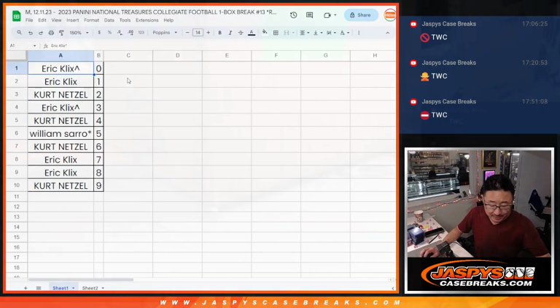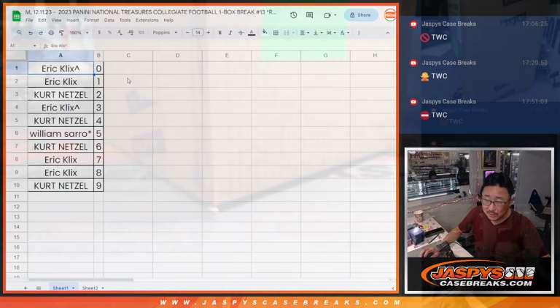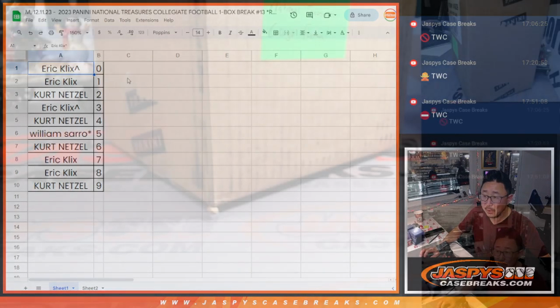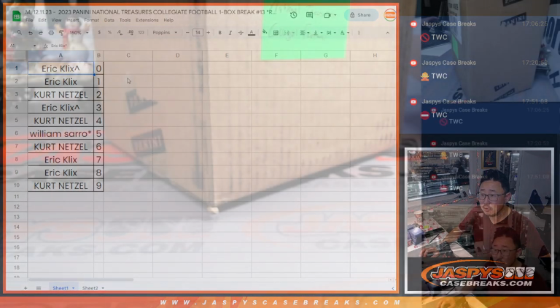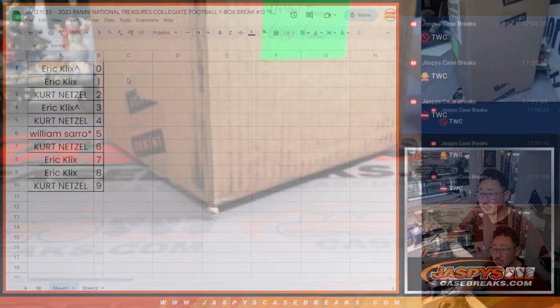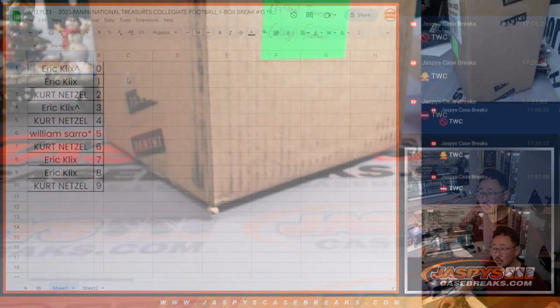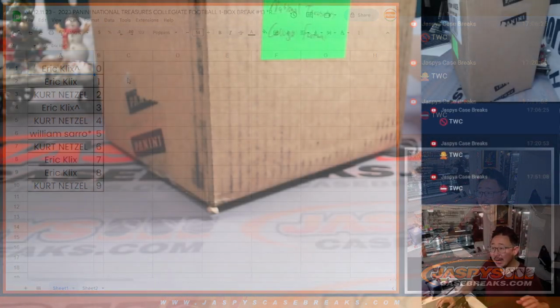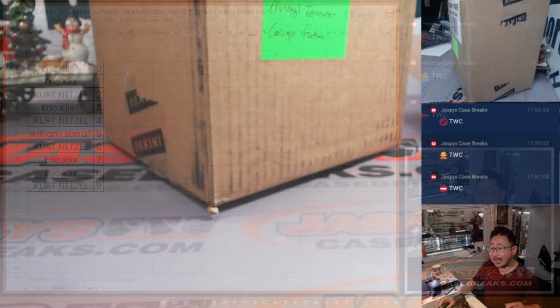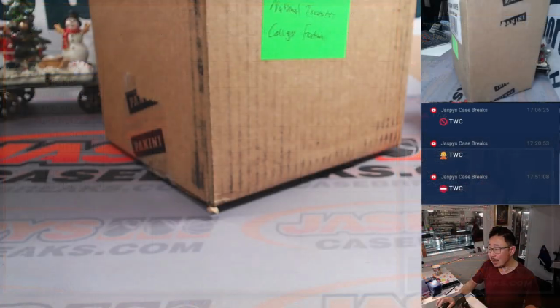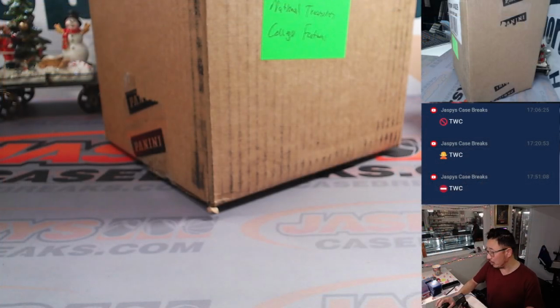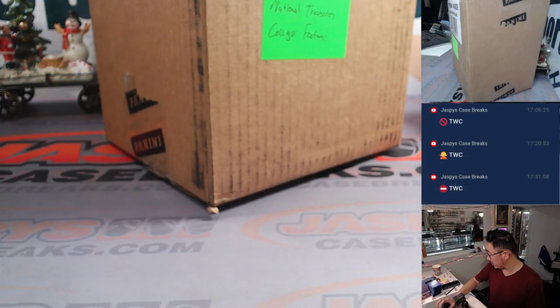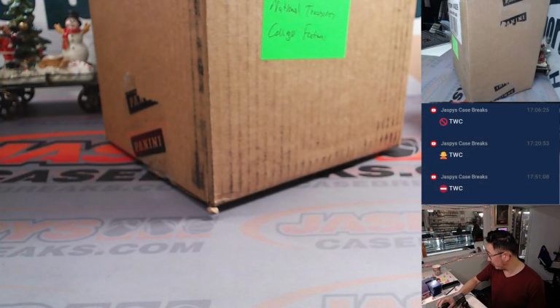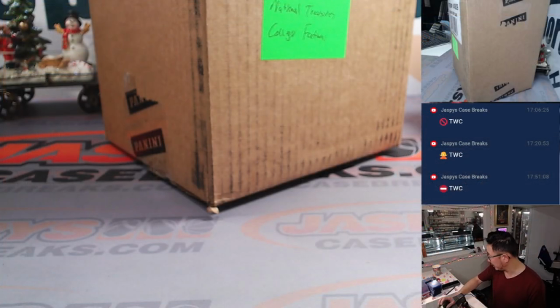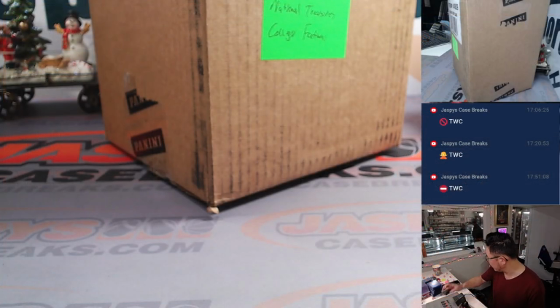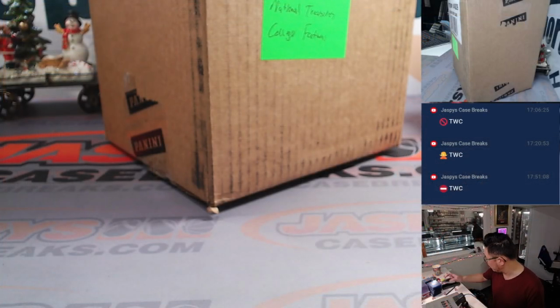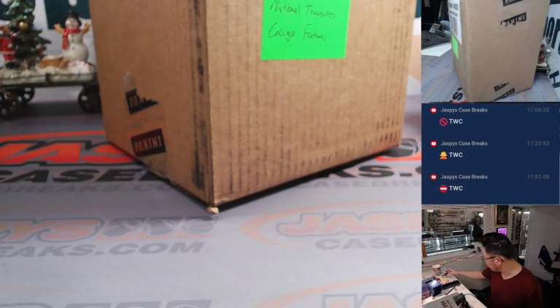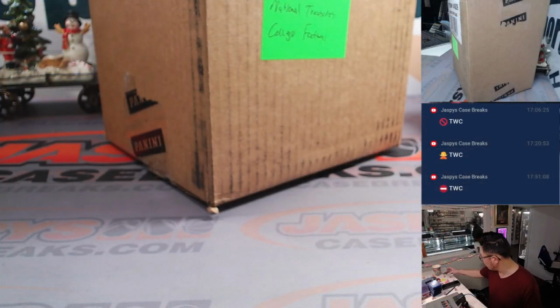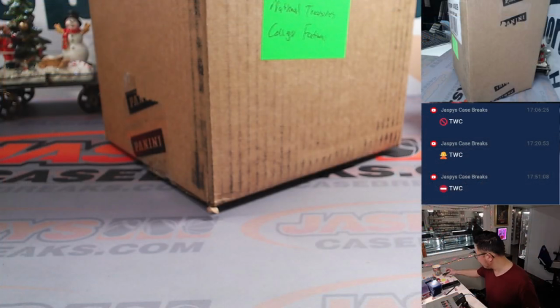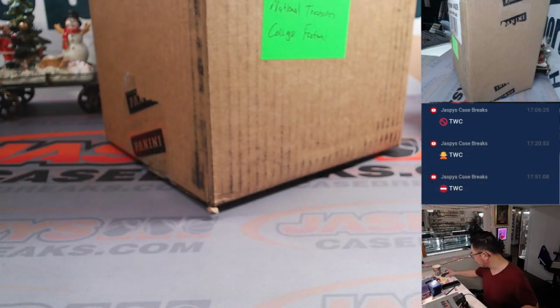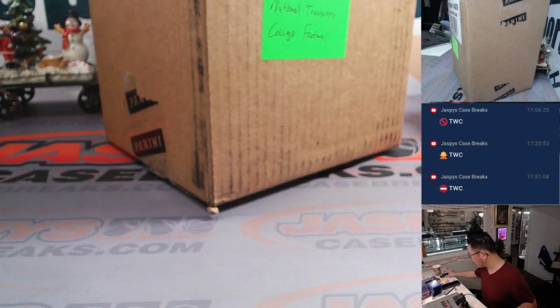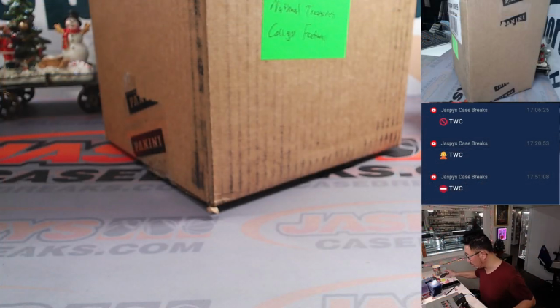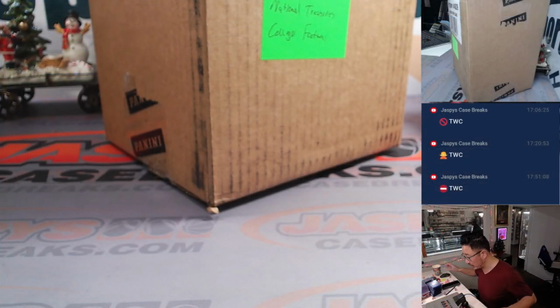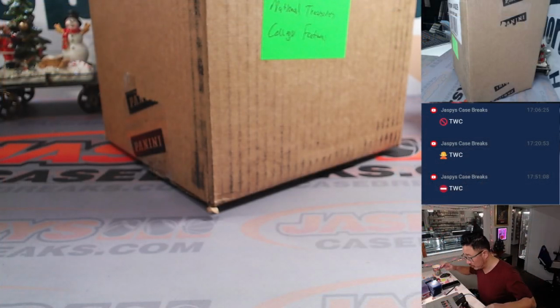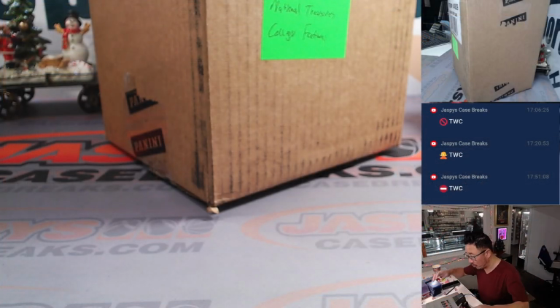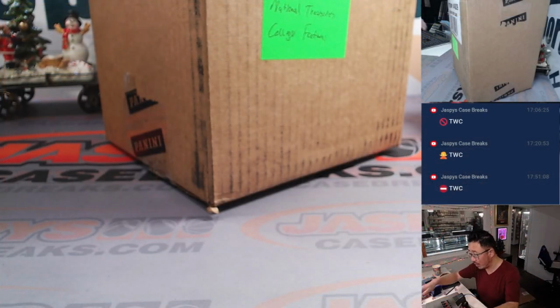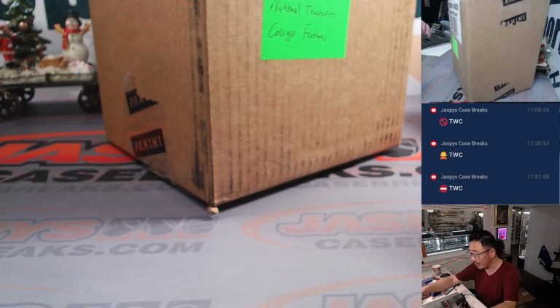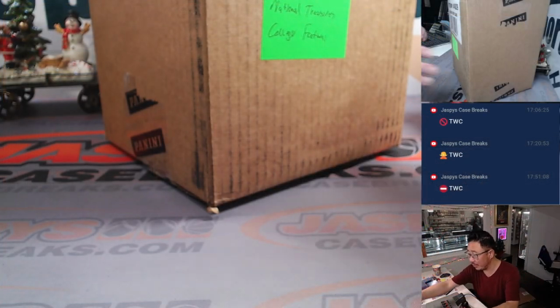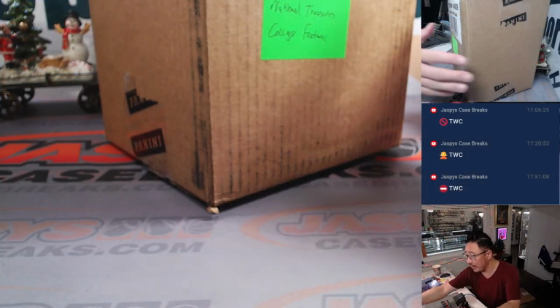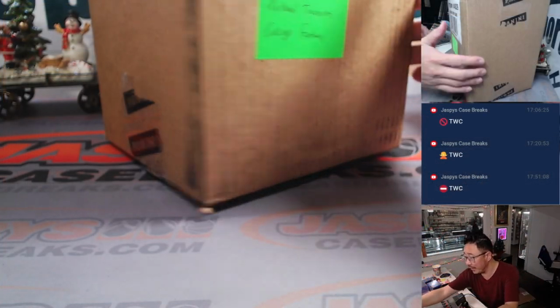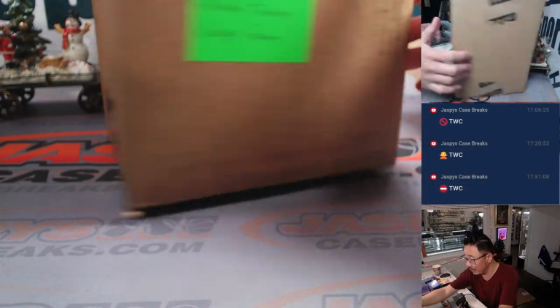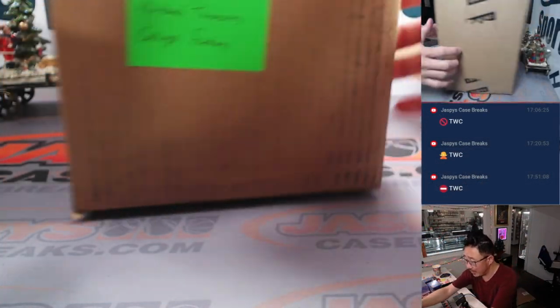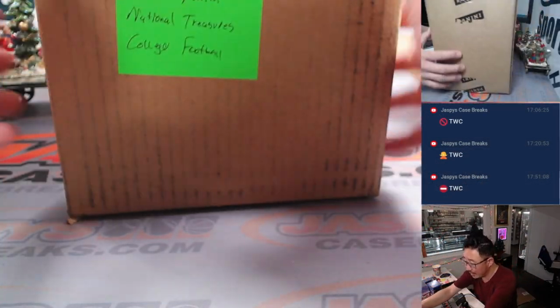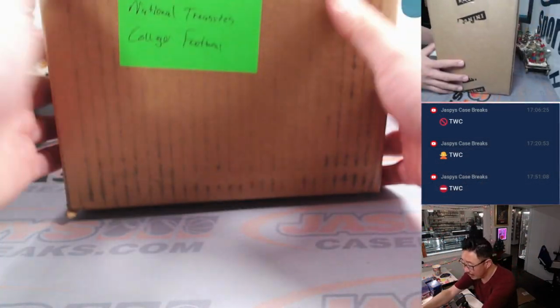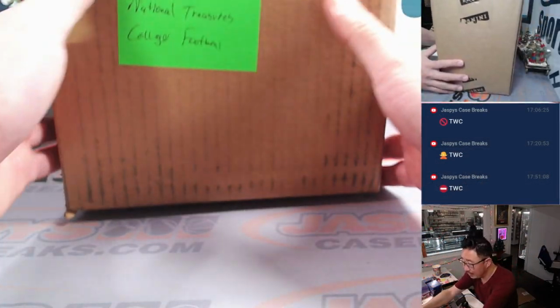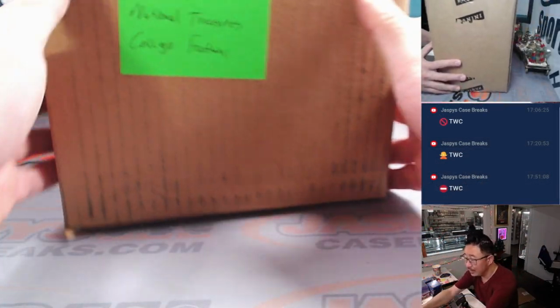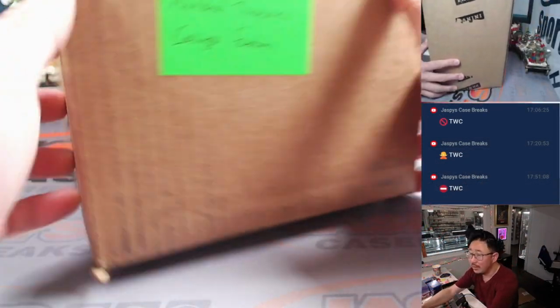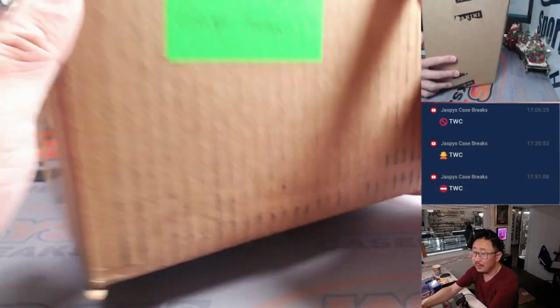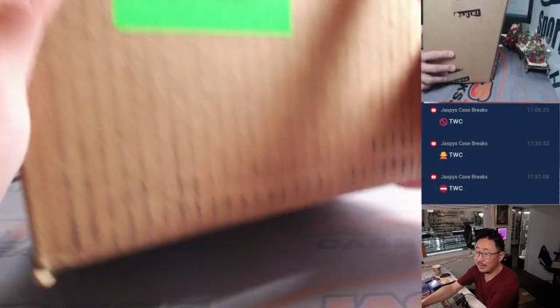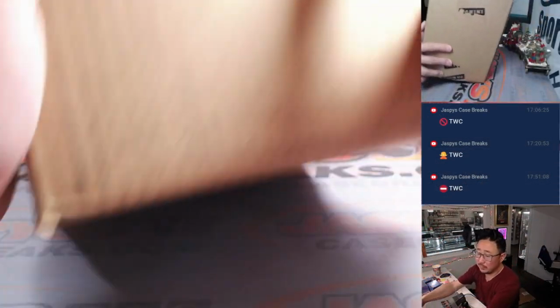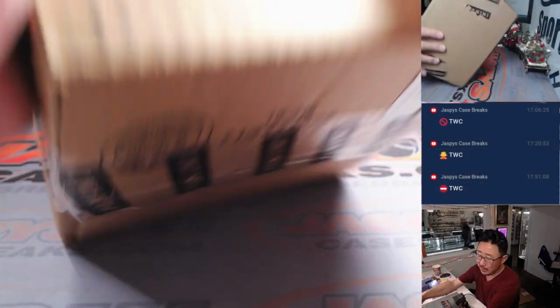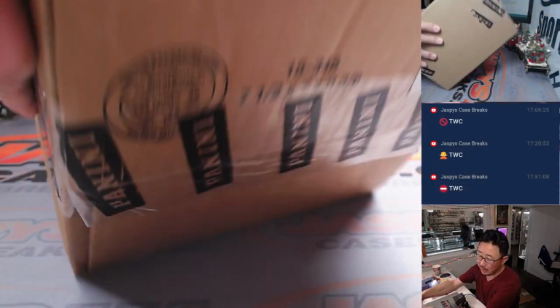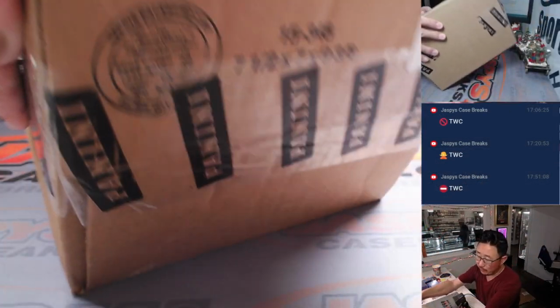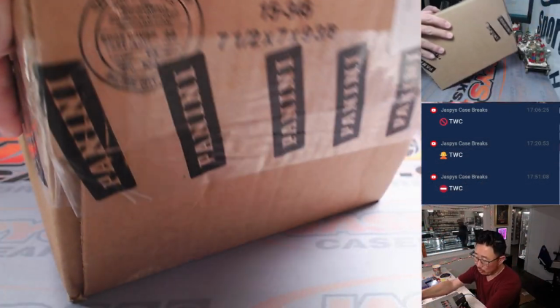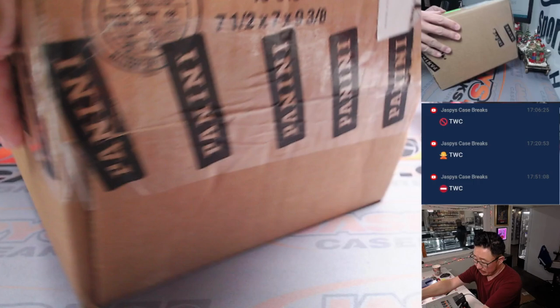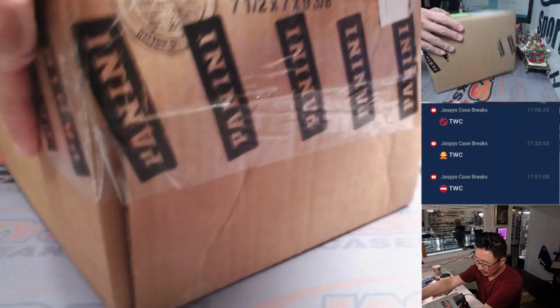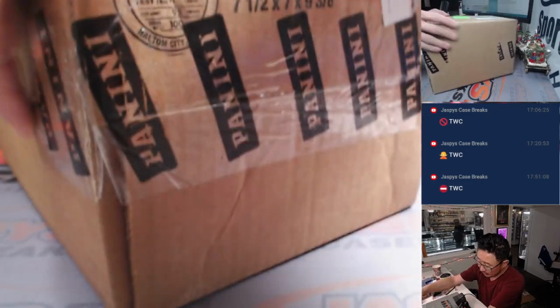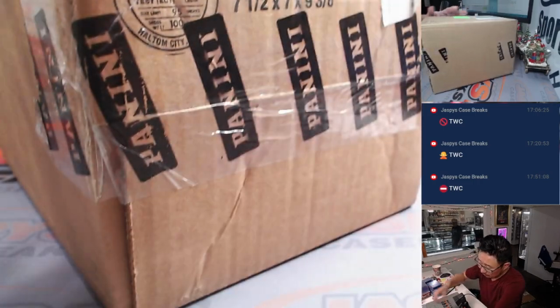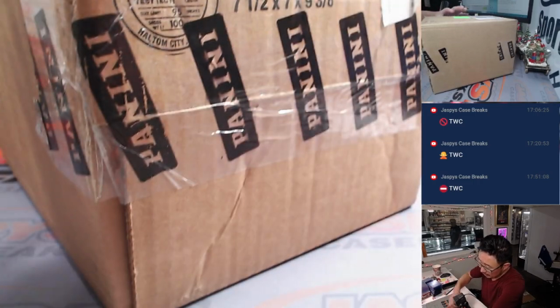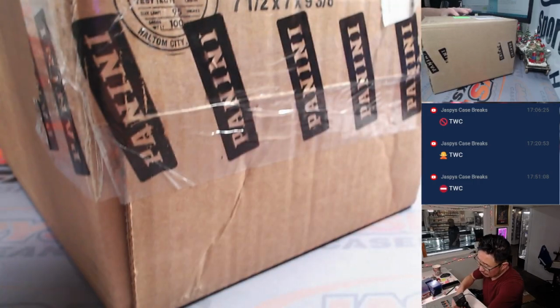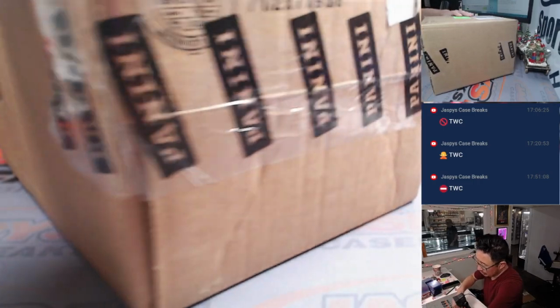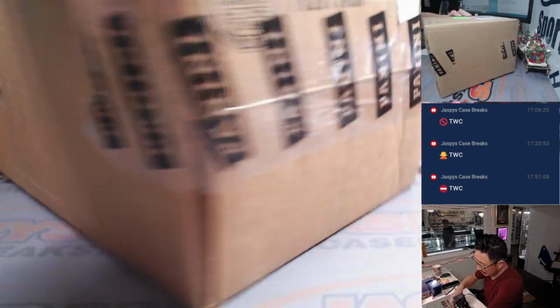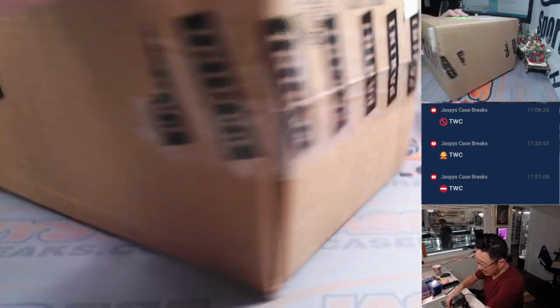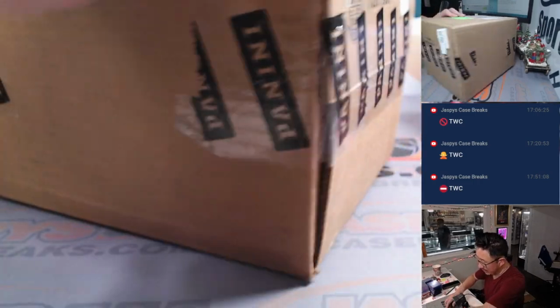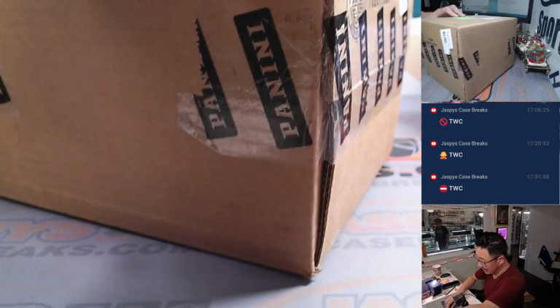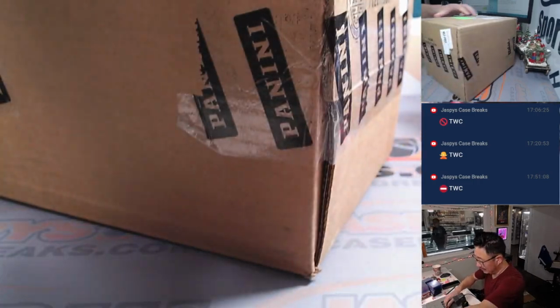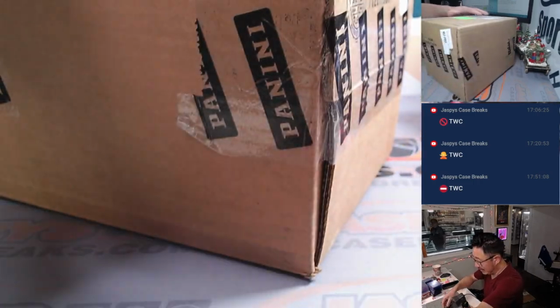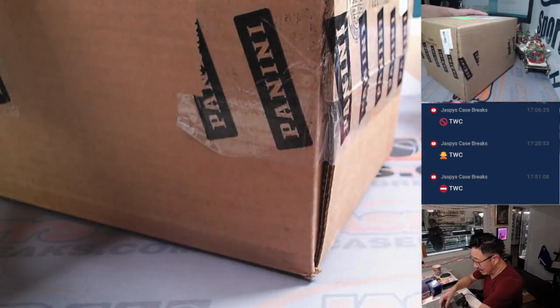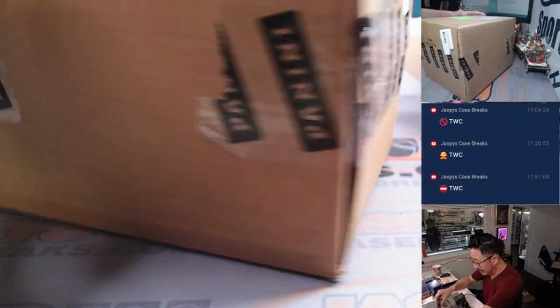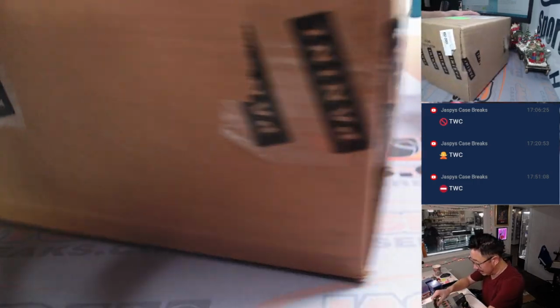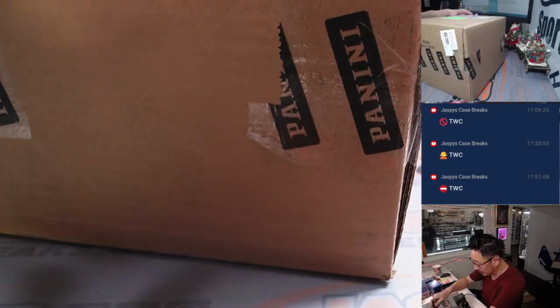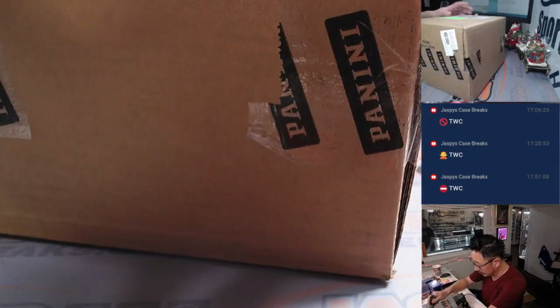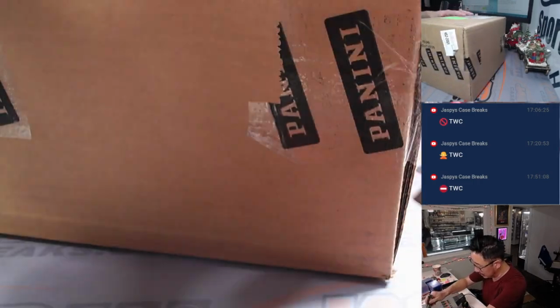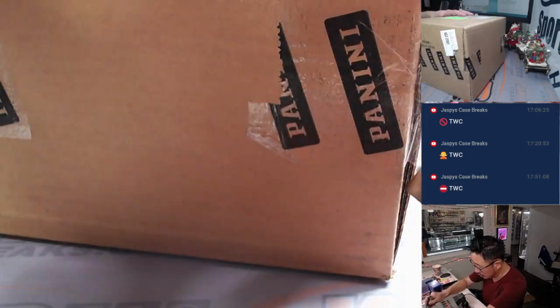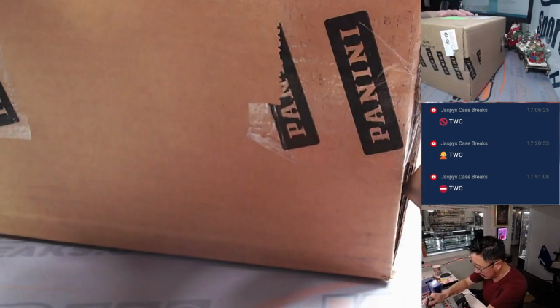I suppose trade numbers if you like — pretty rare occurrence — but while you're thinking about it, let's pop open this fresh case of NT Collegiate.